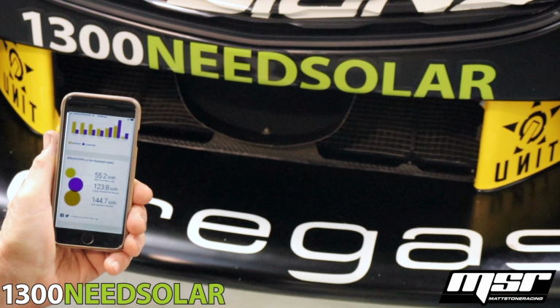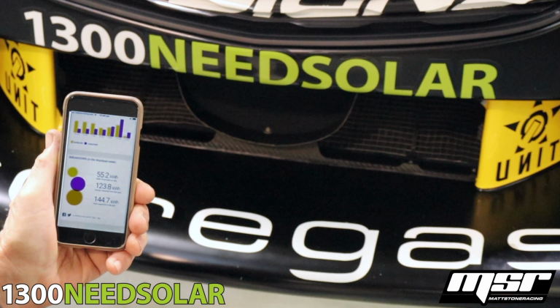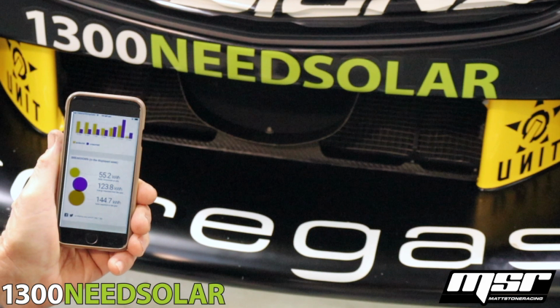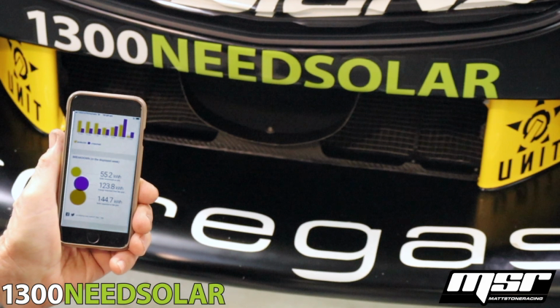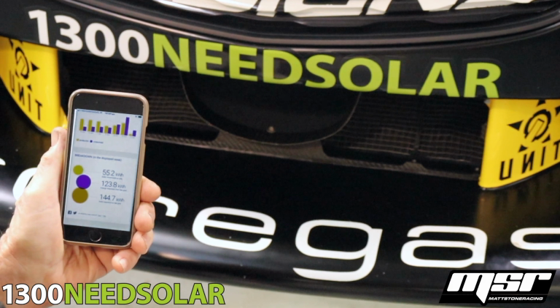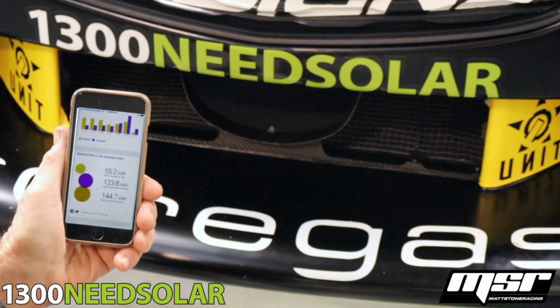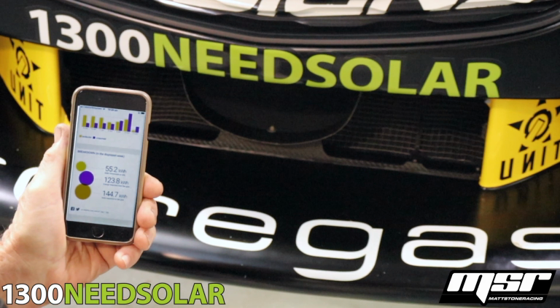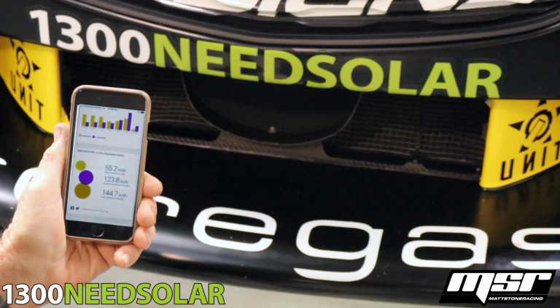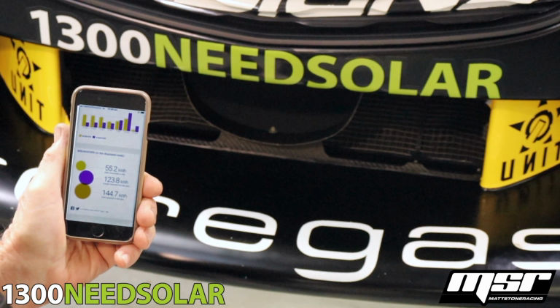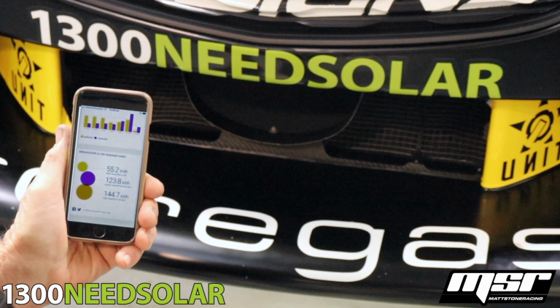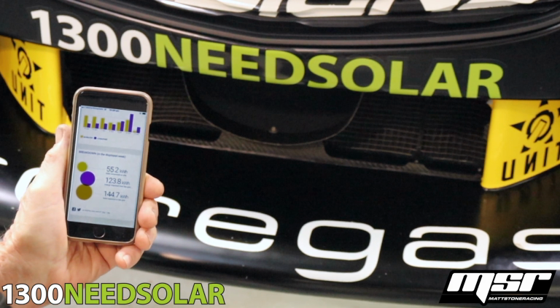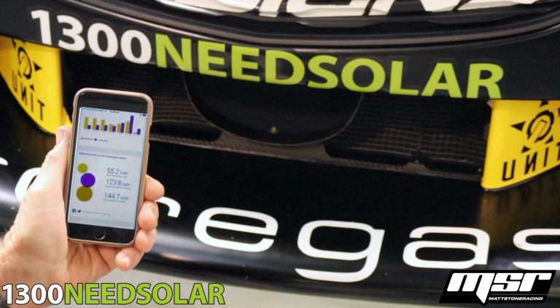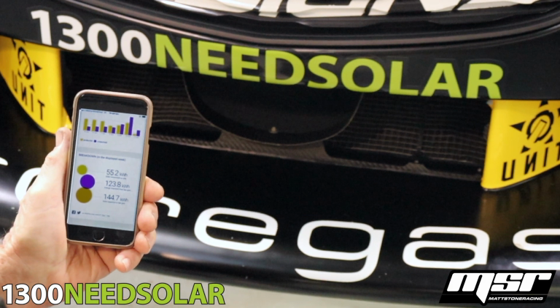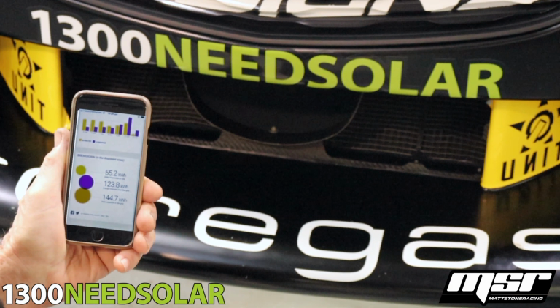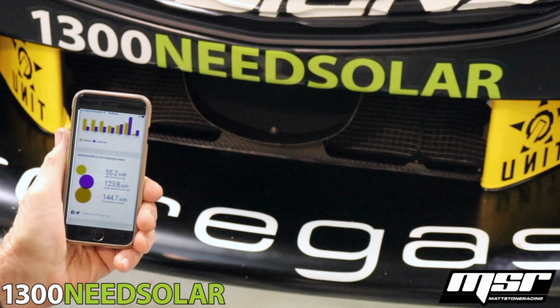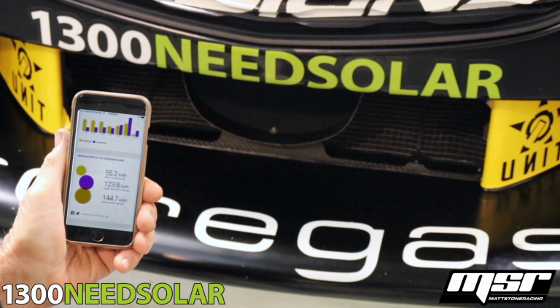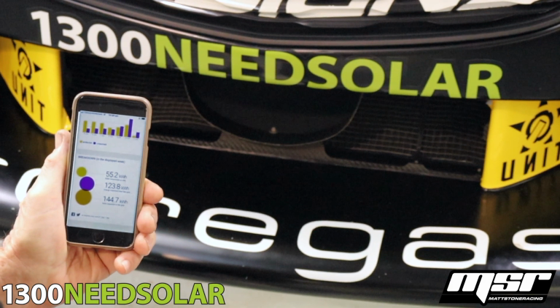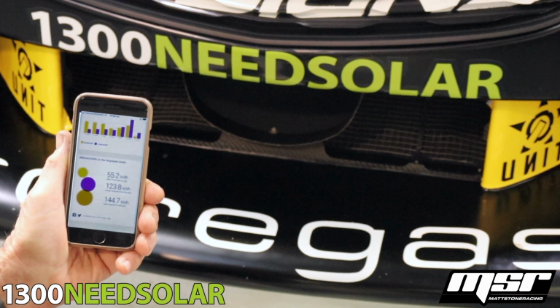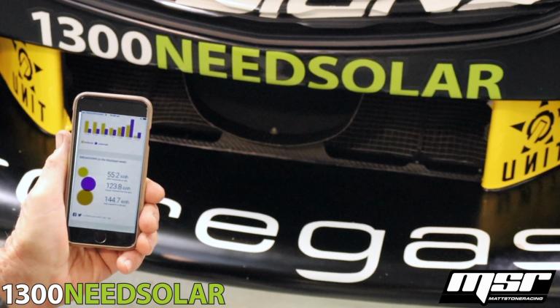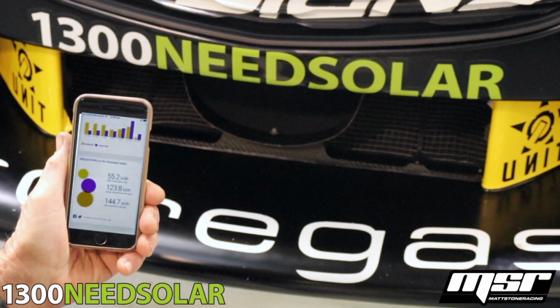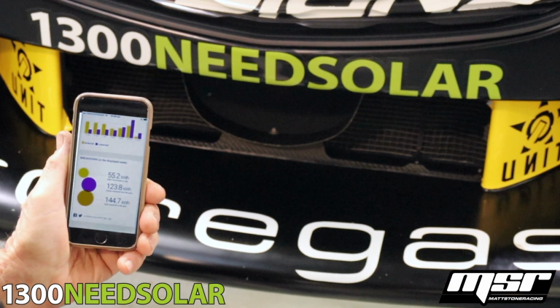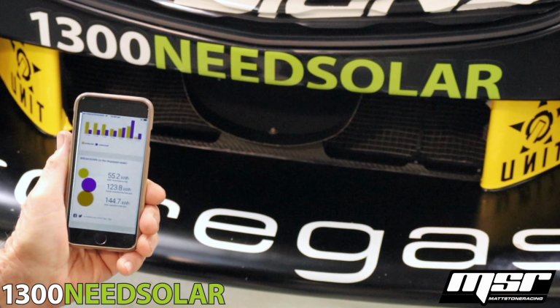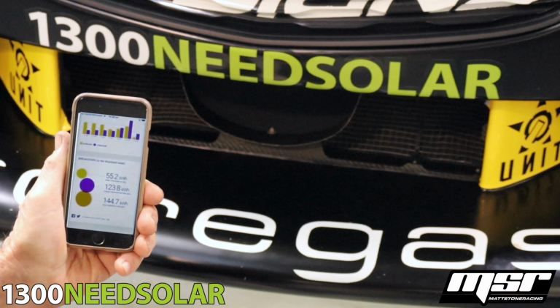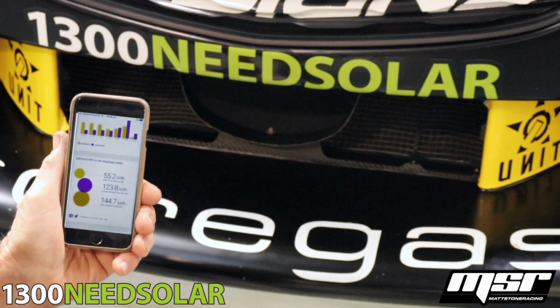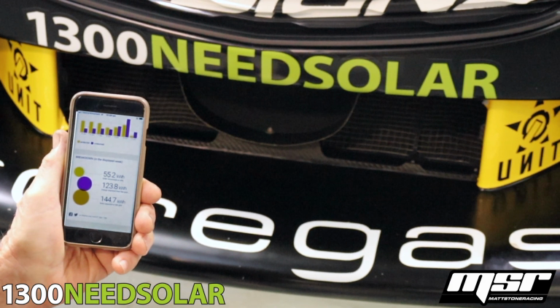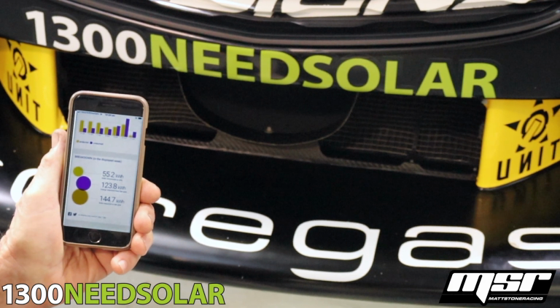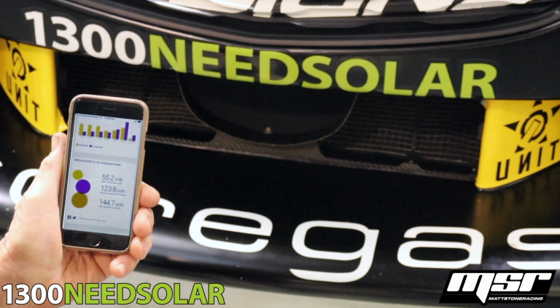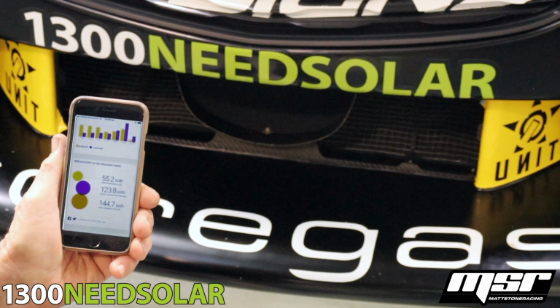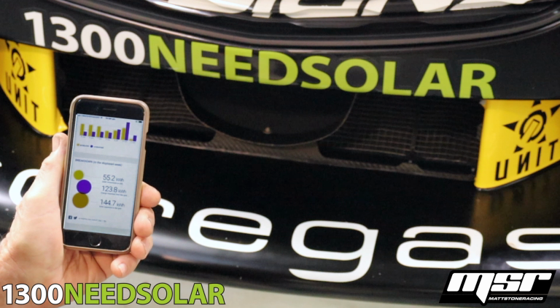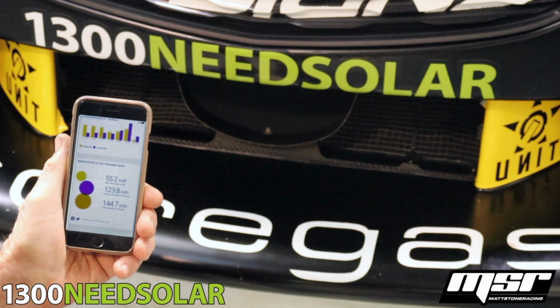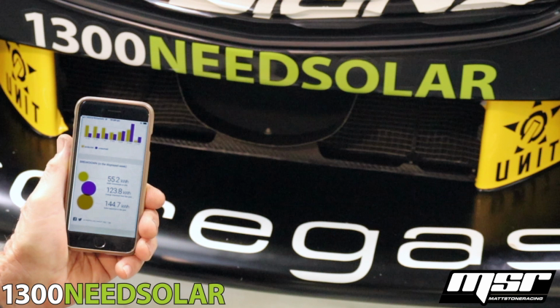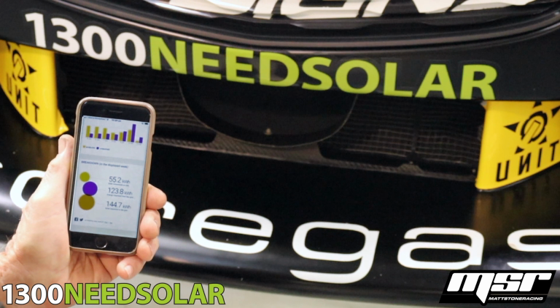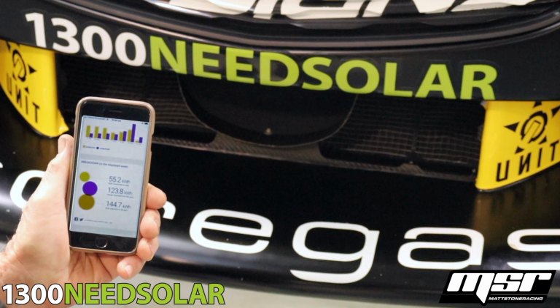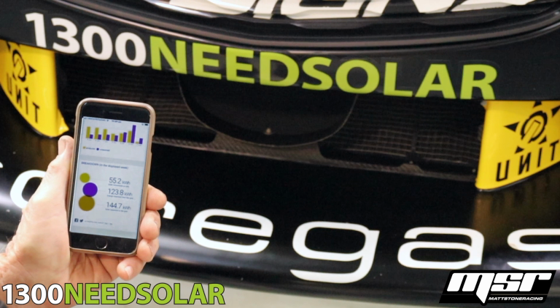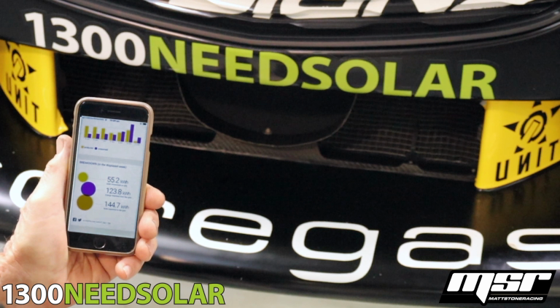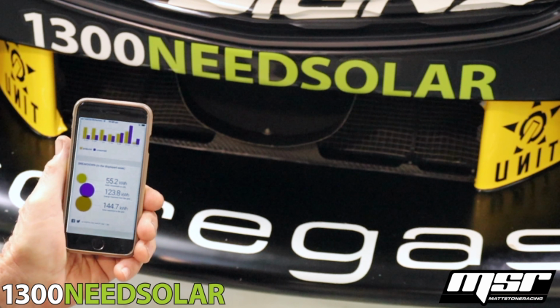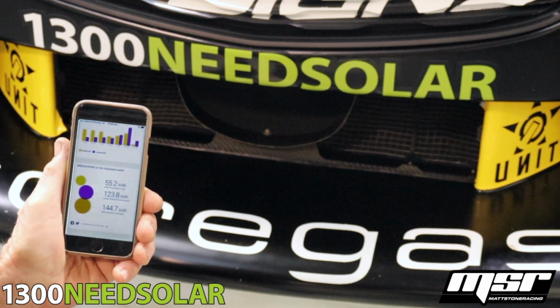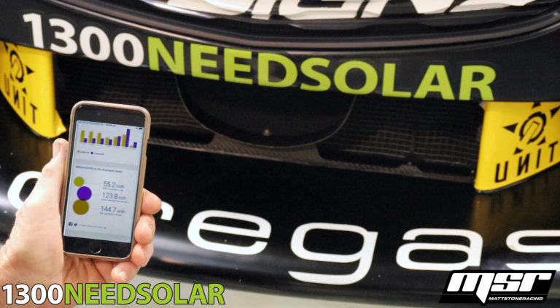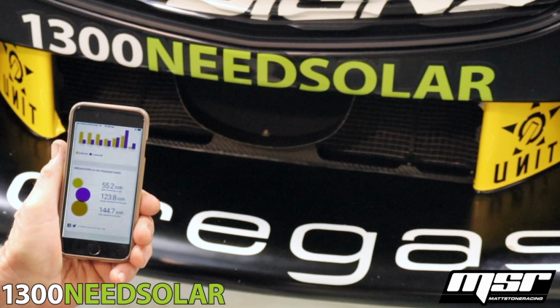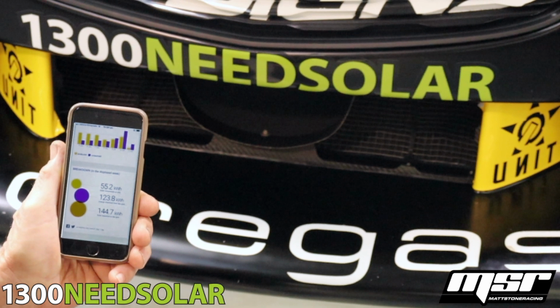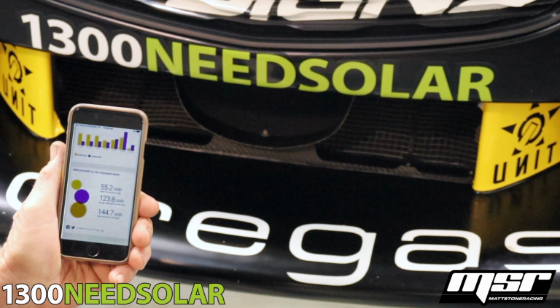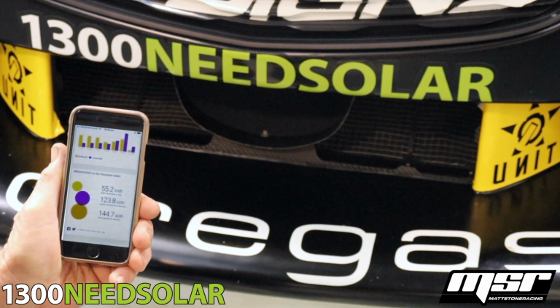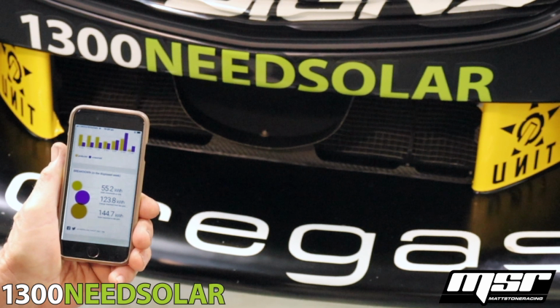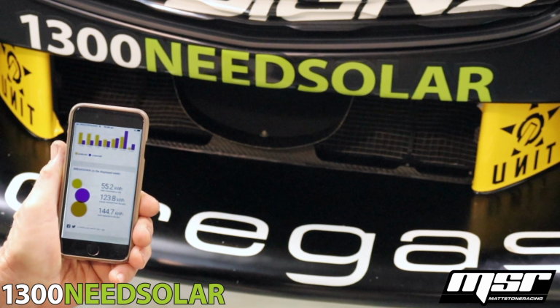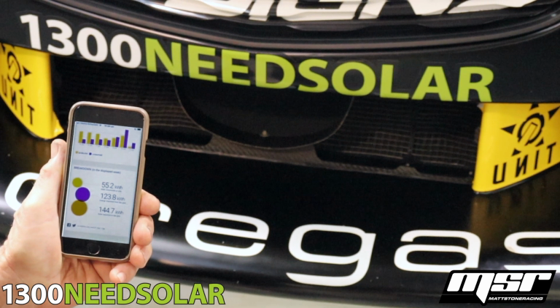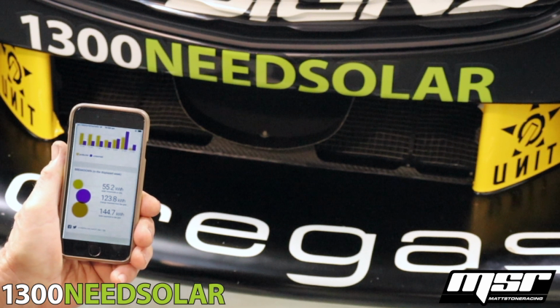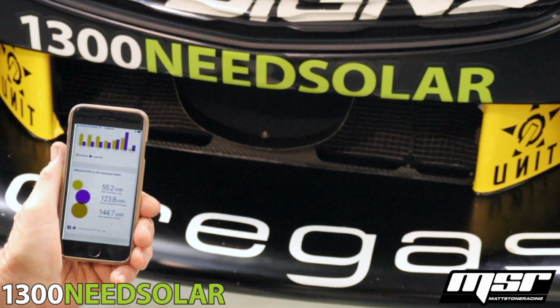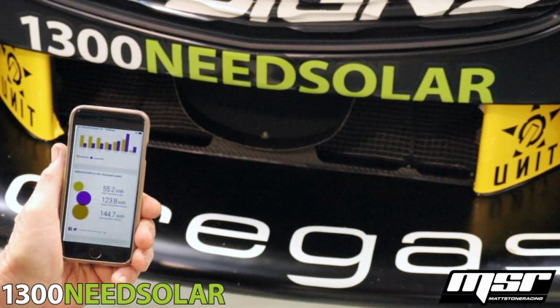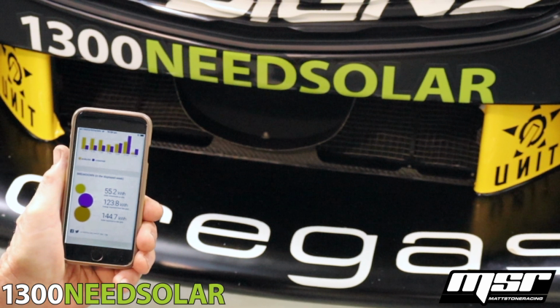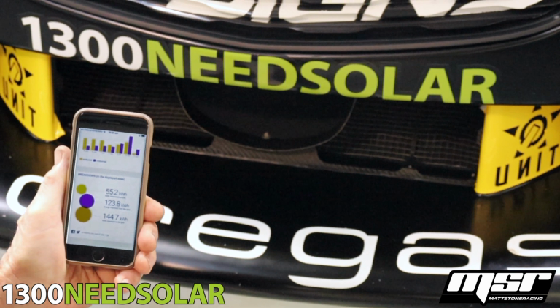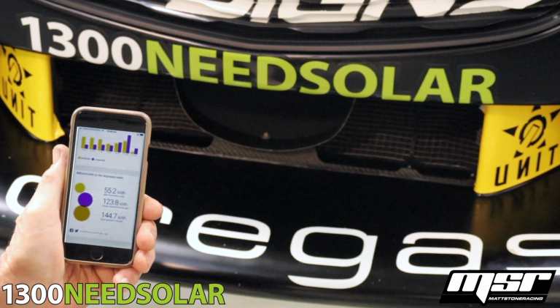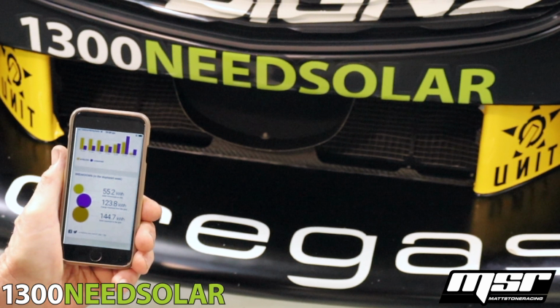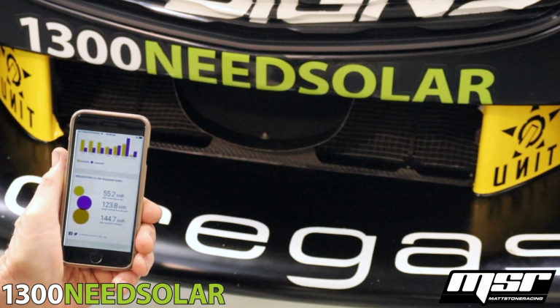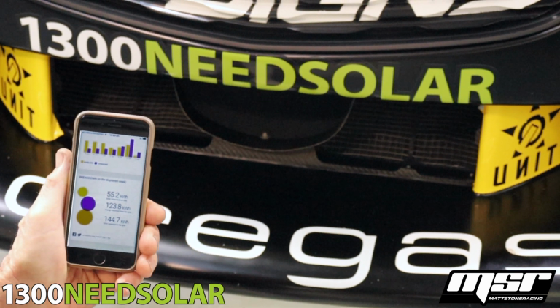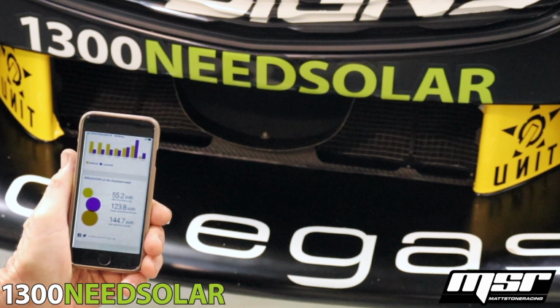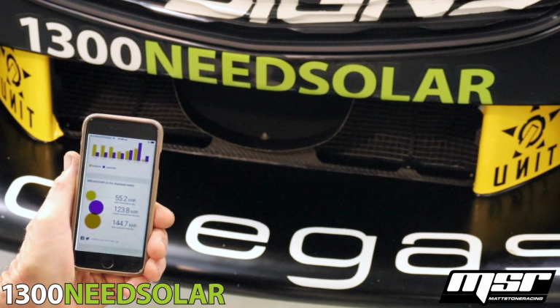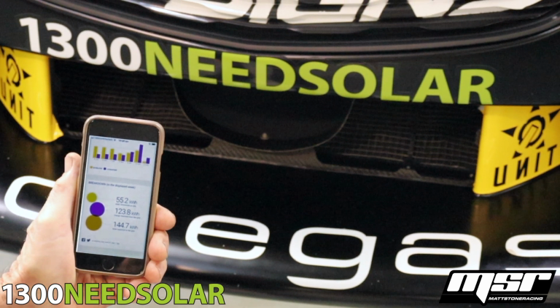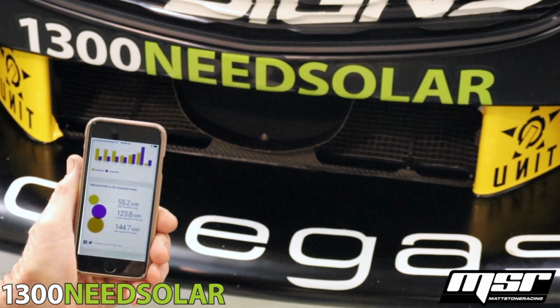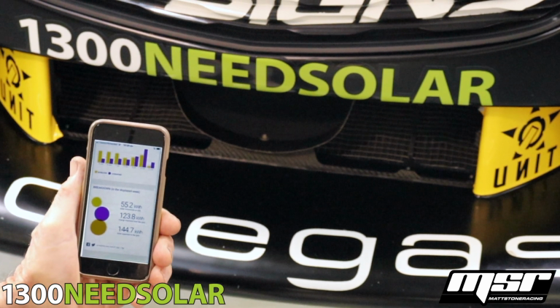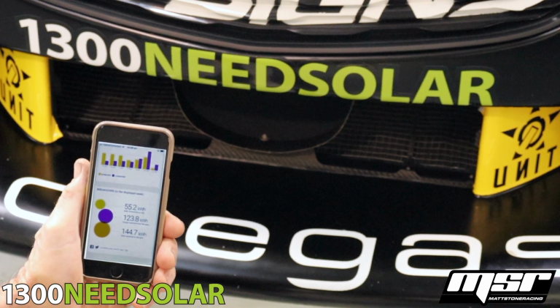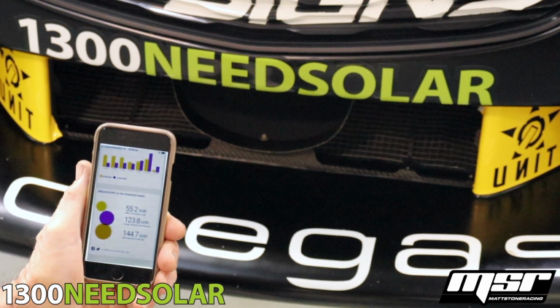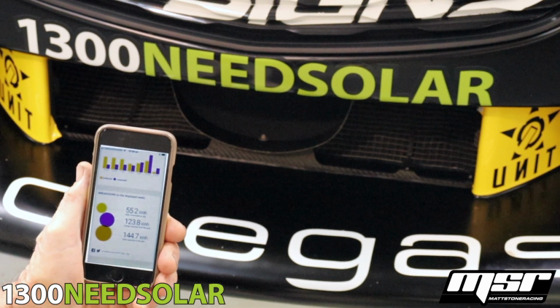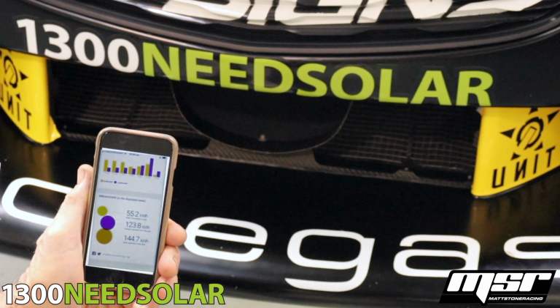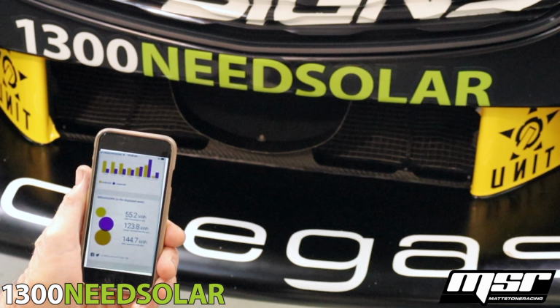With this app, I can trace my inverter status and energy usage to see how much money I'm saving on power.